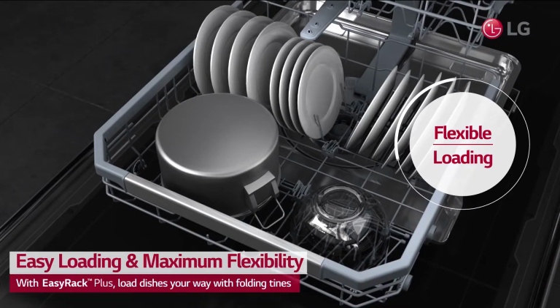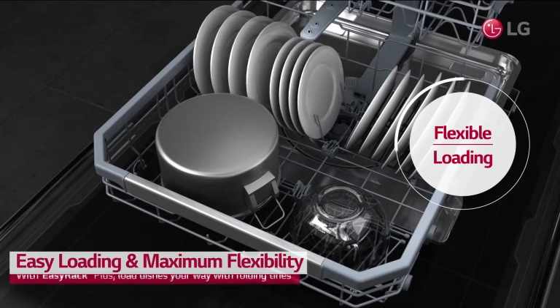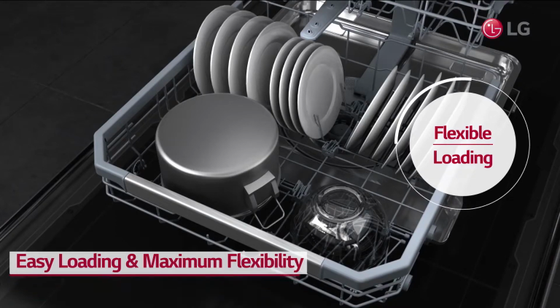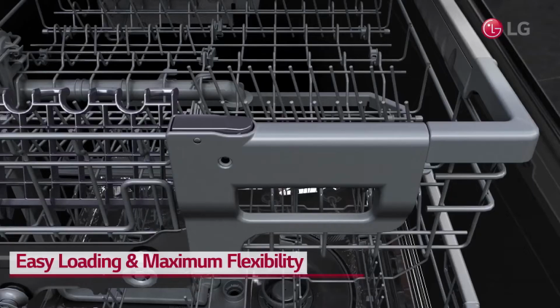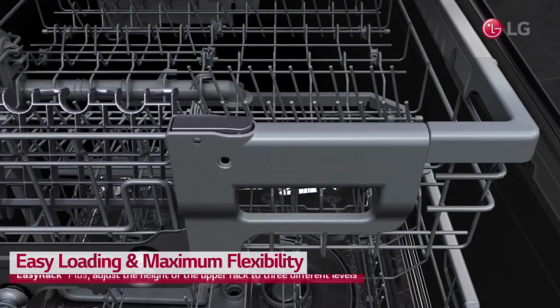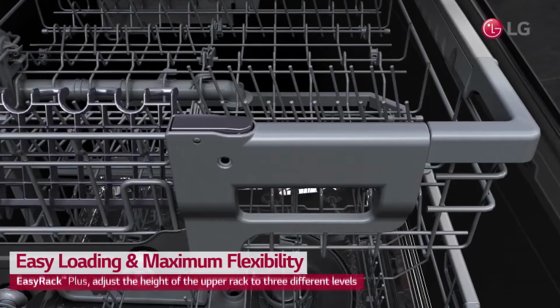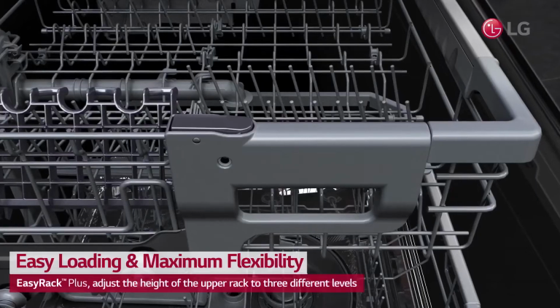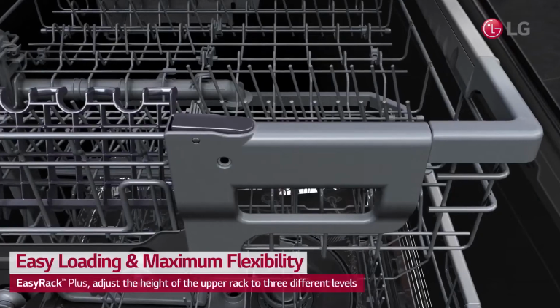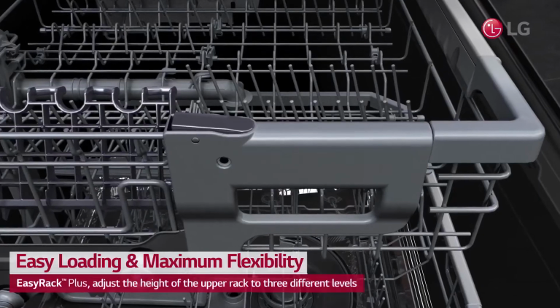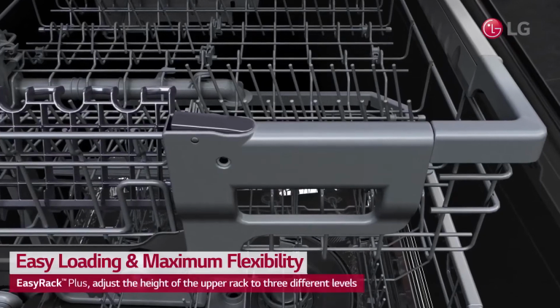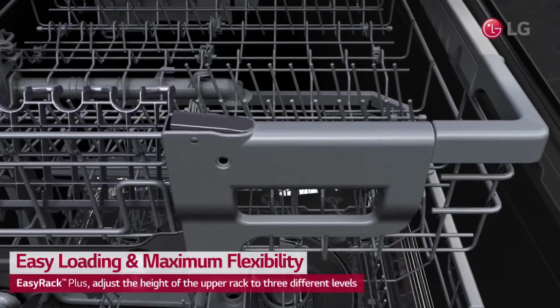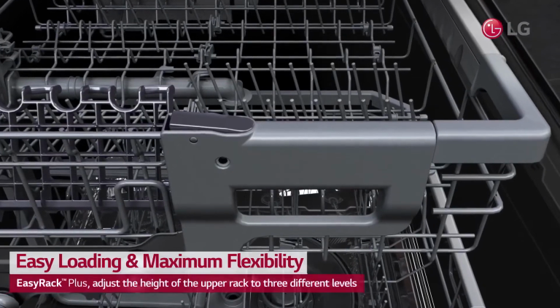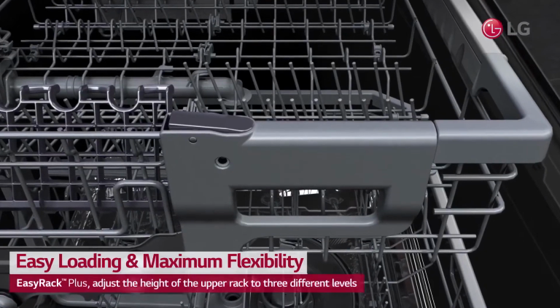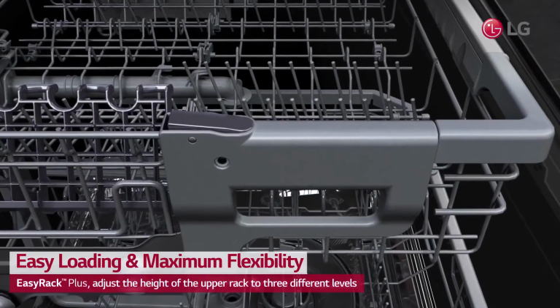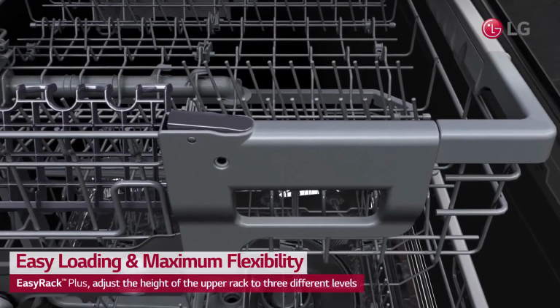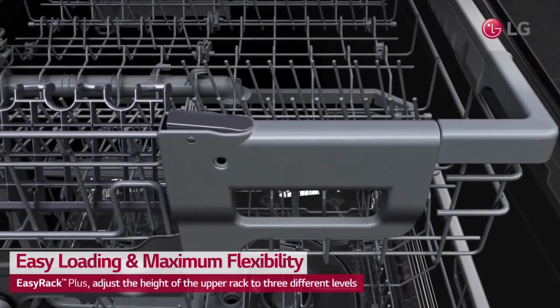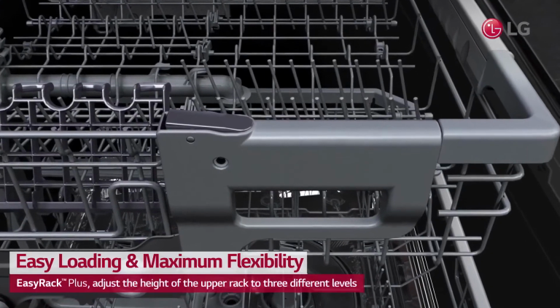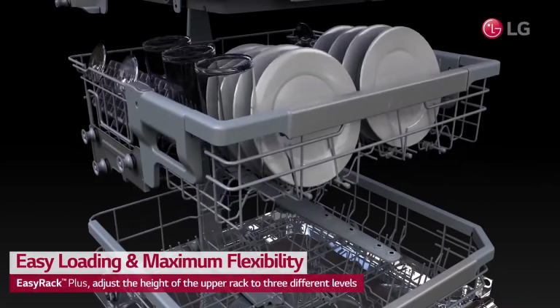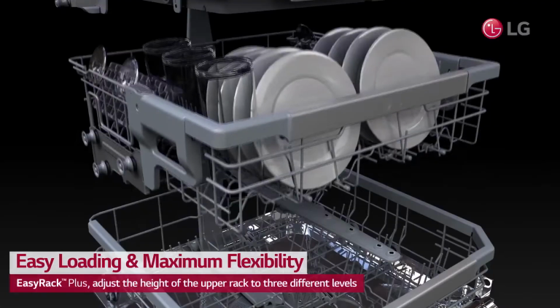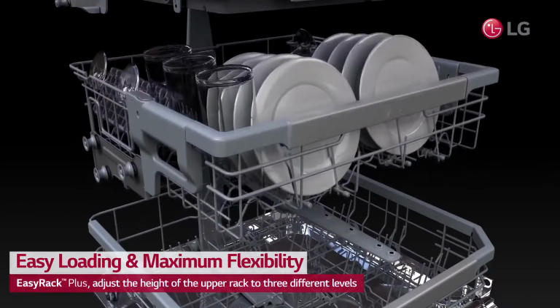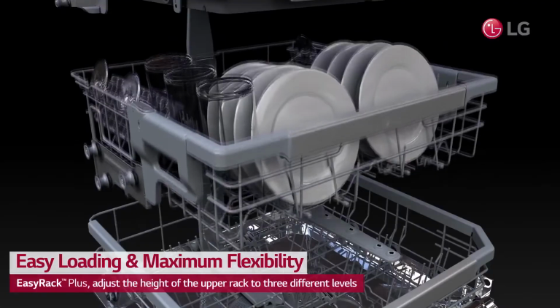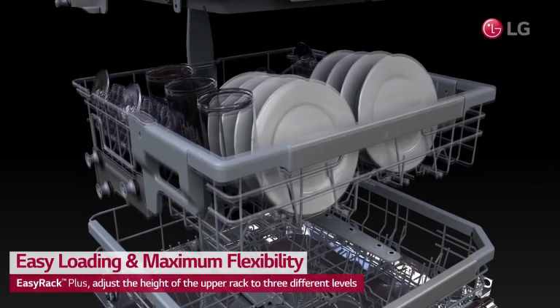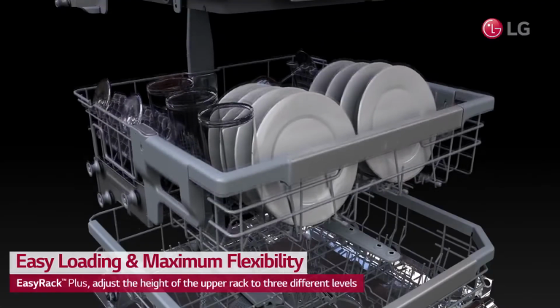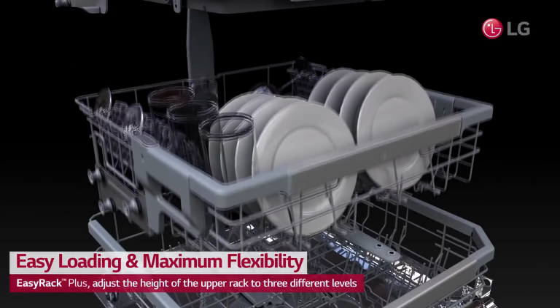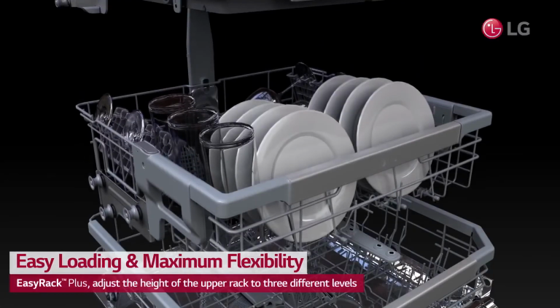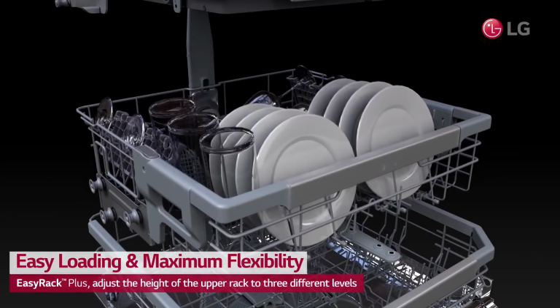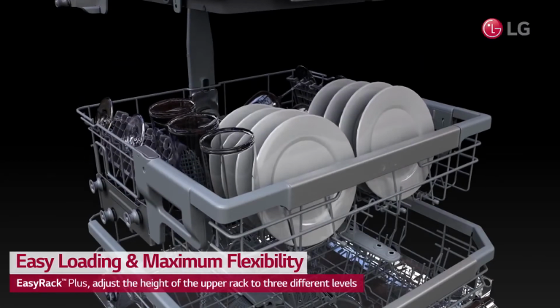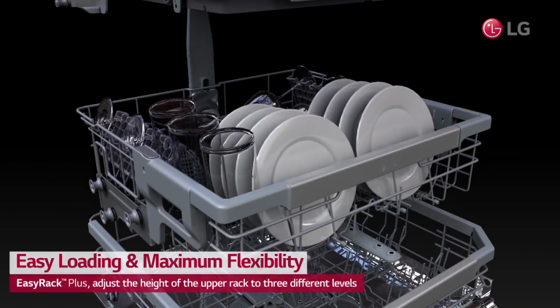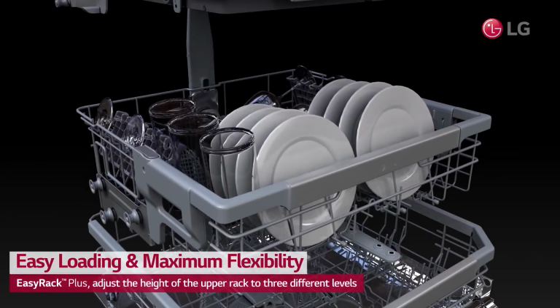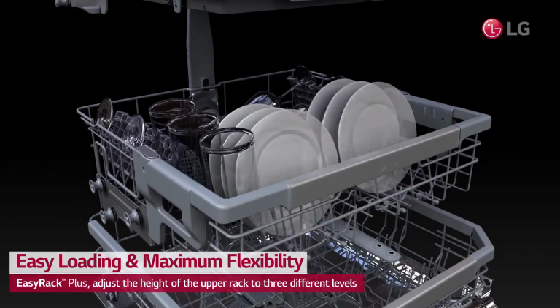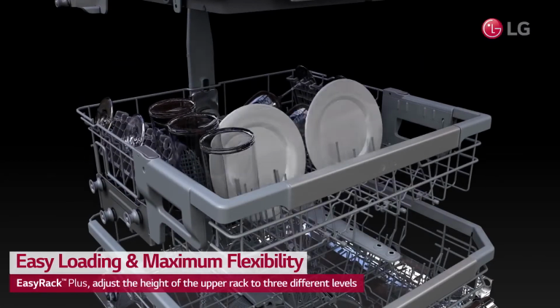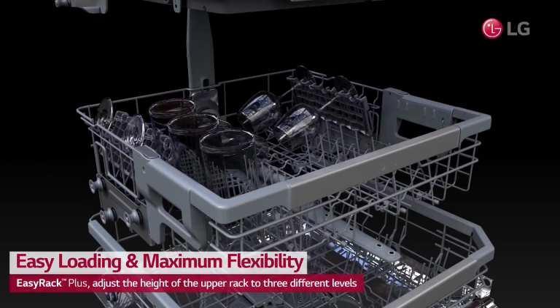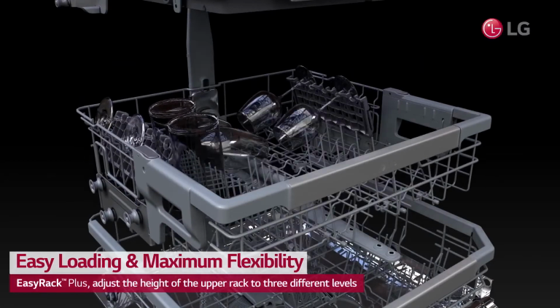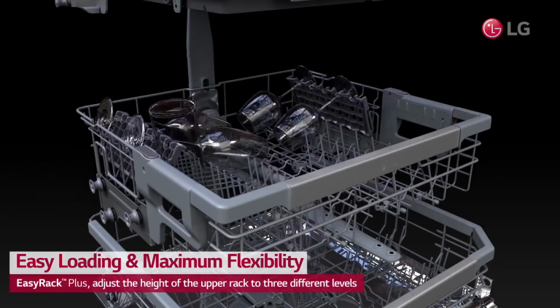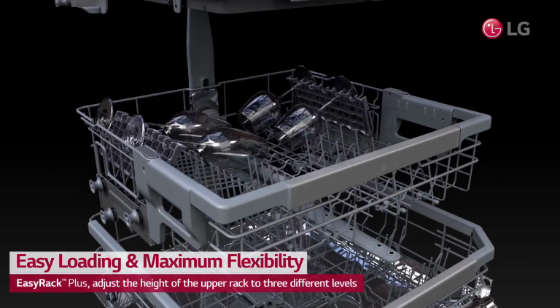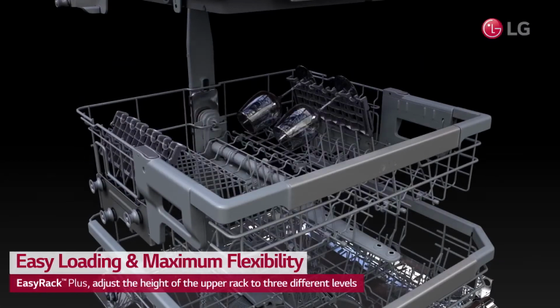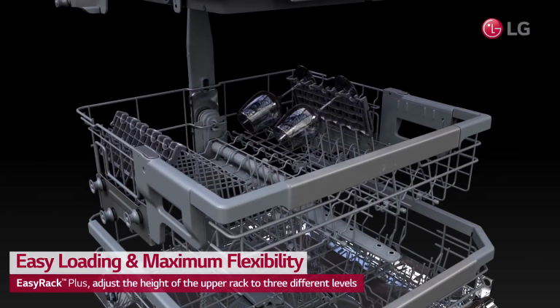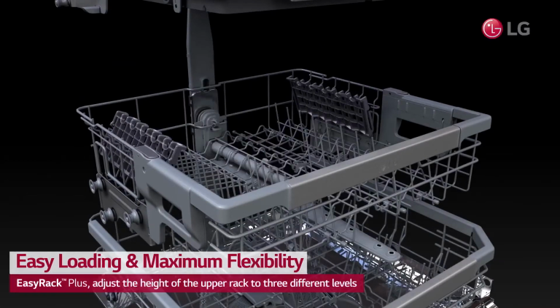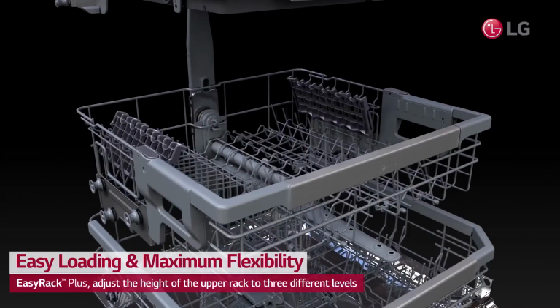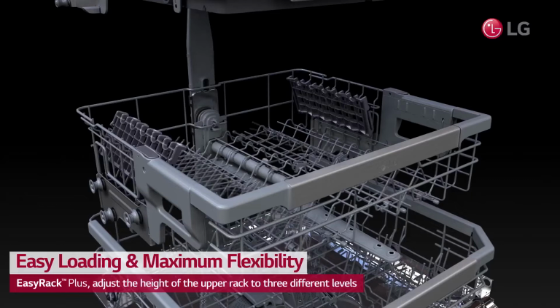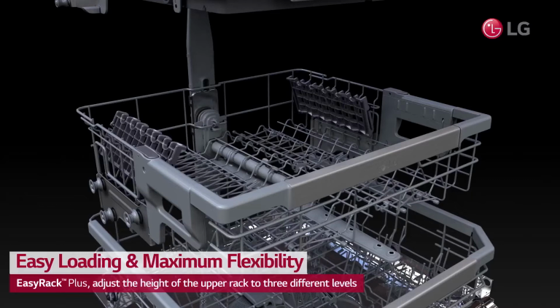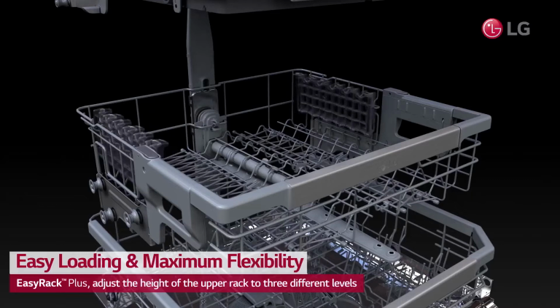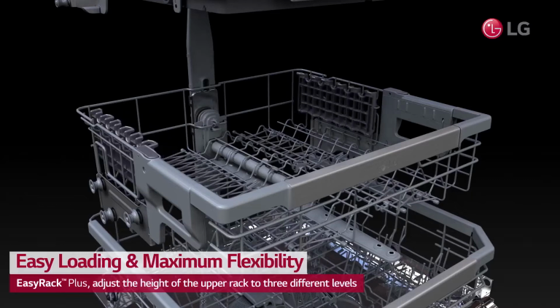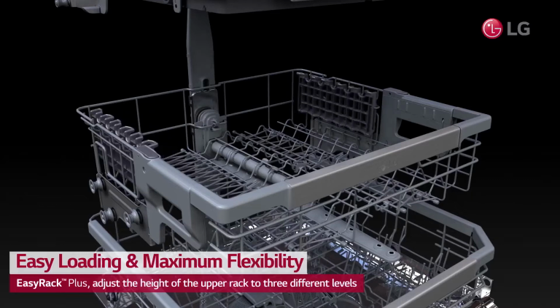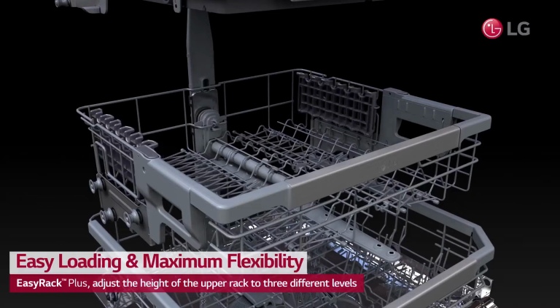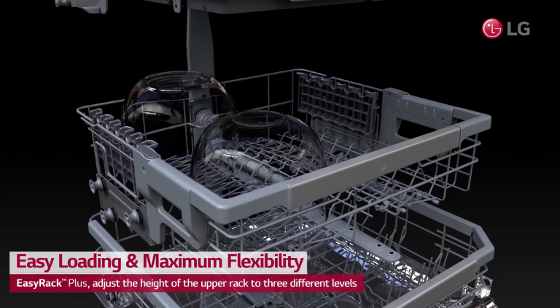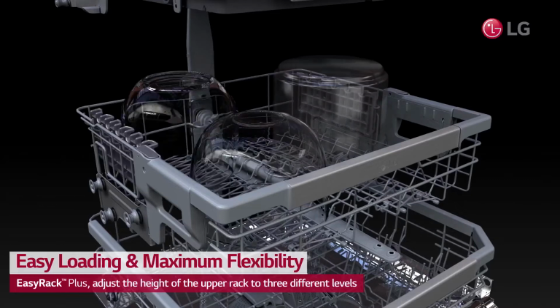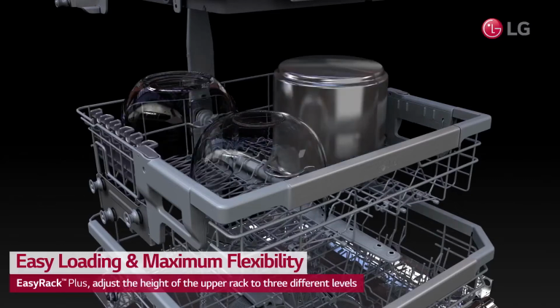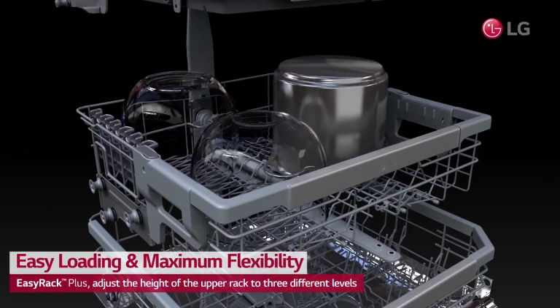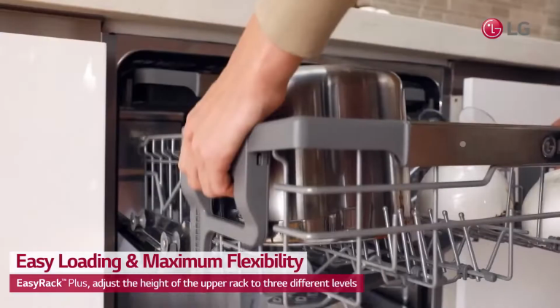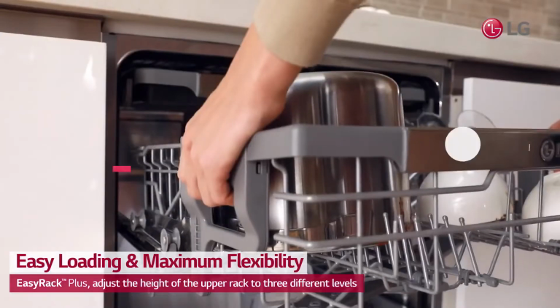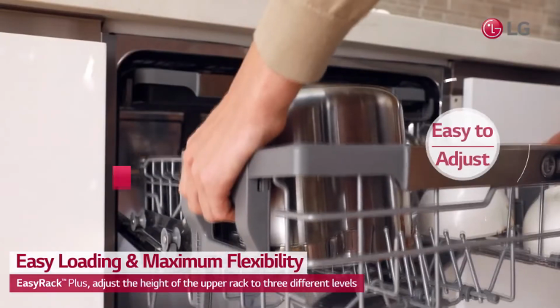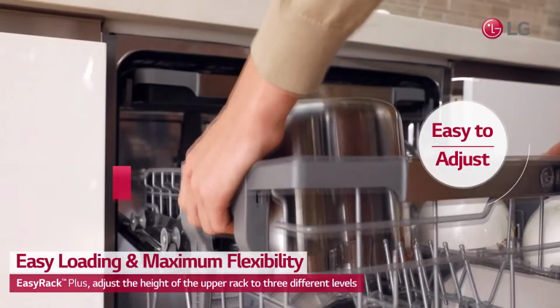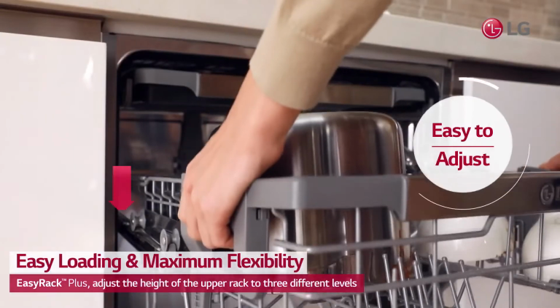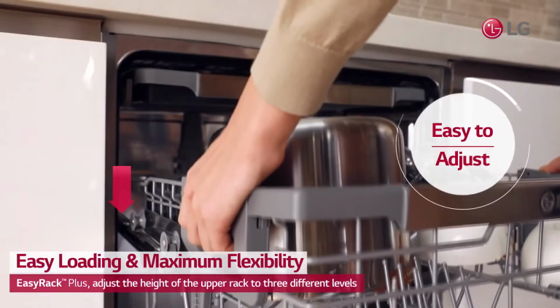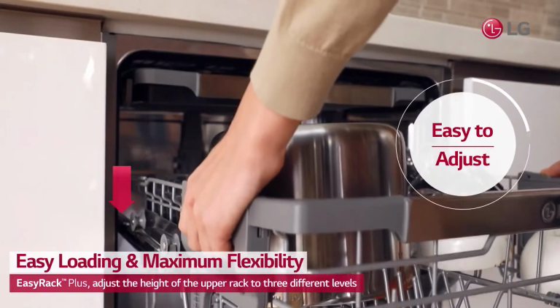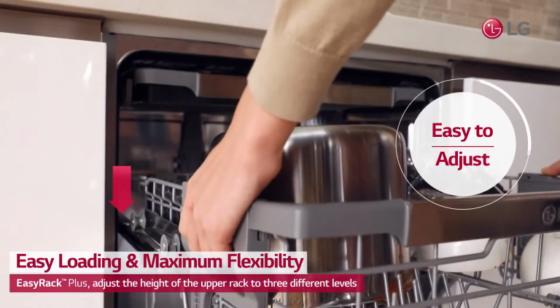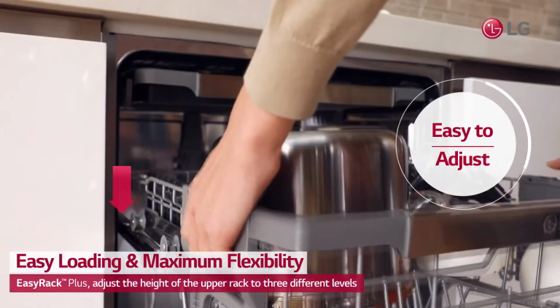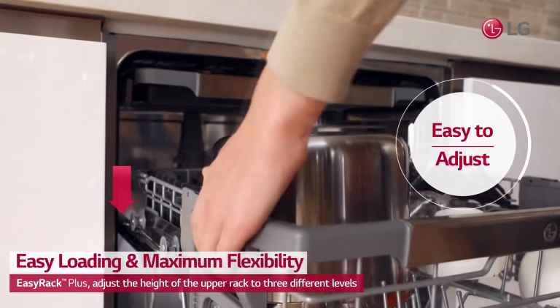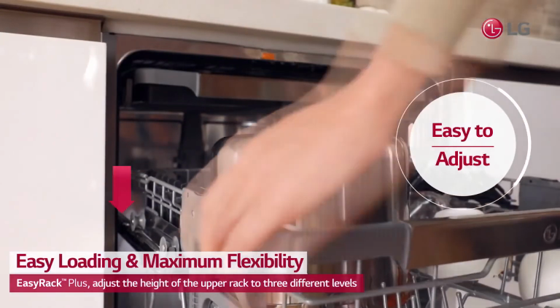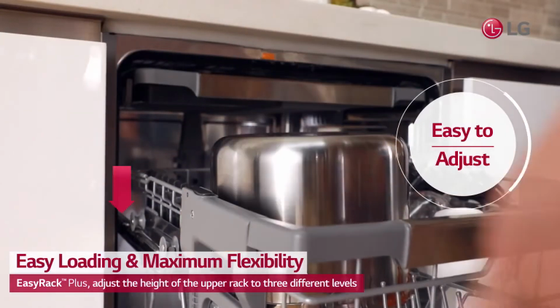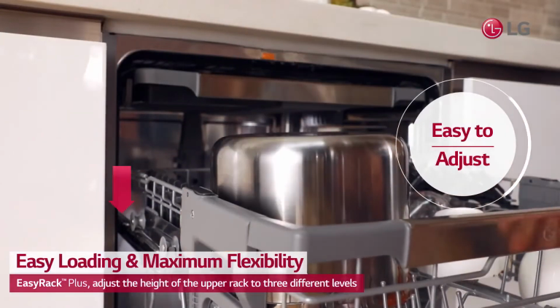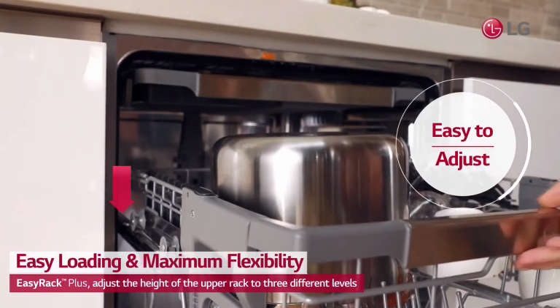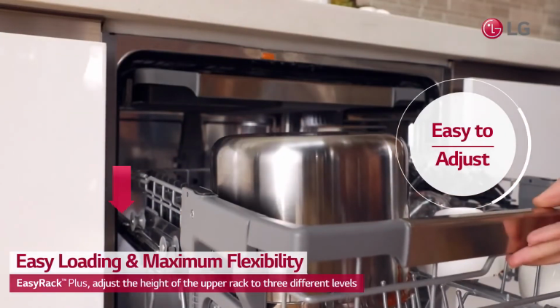With one touch, you can adjust the height of the upper rack to three different levels to accommodate taller items on any rack.